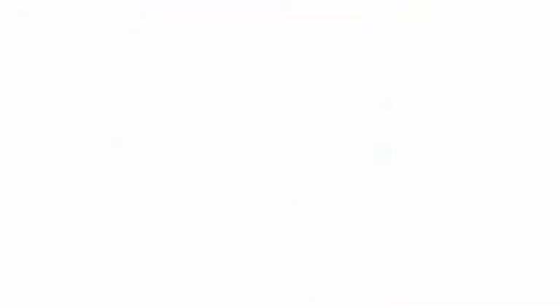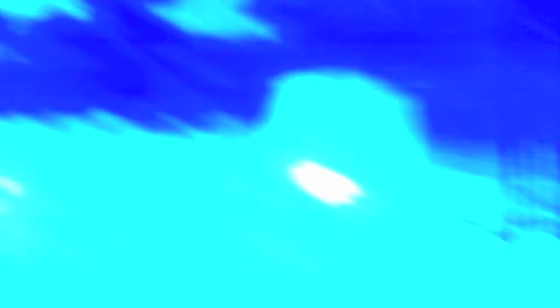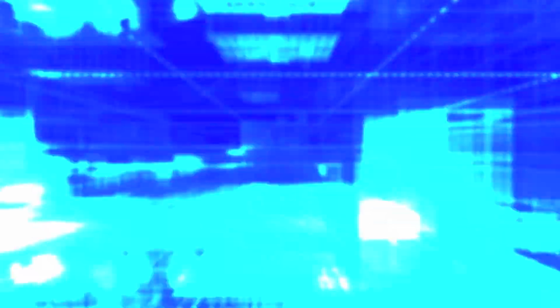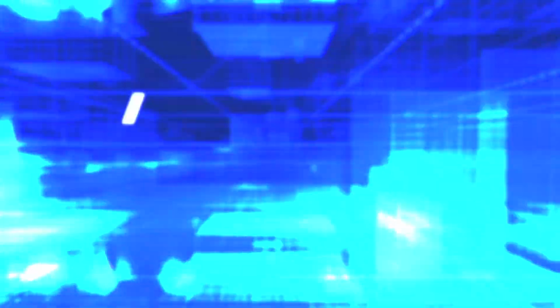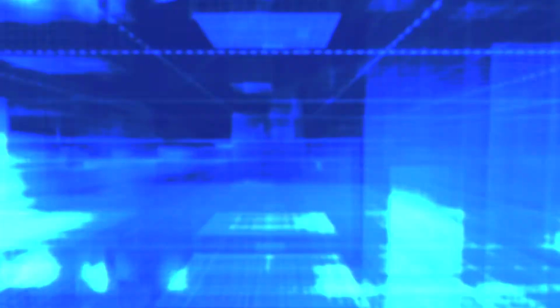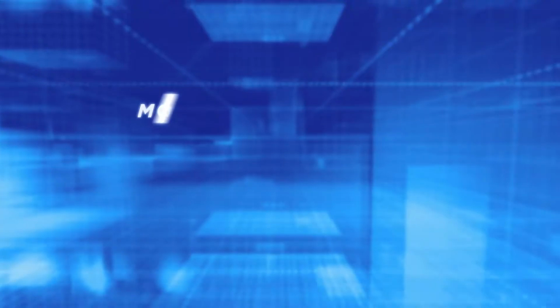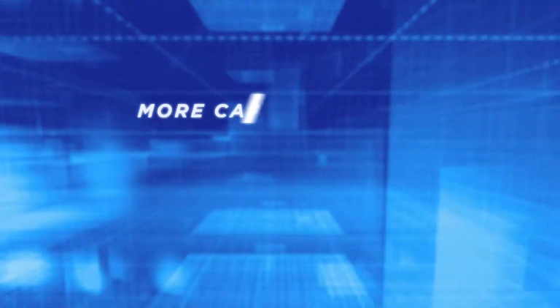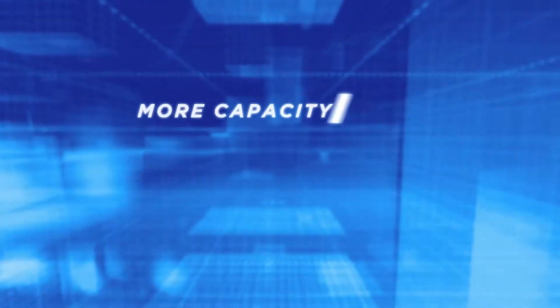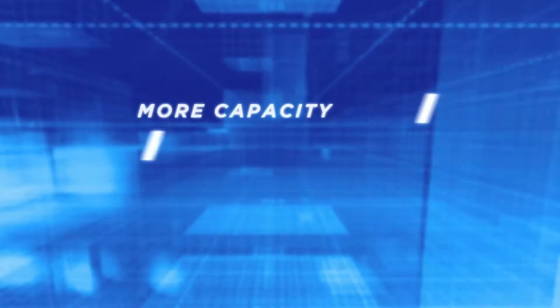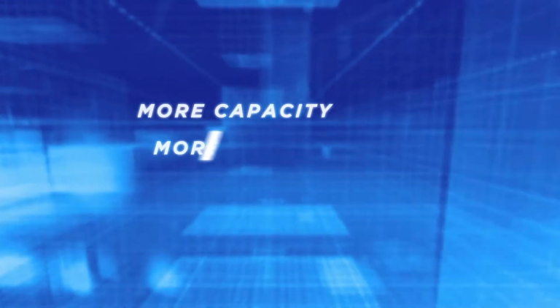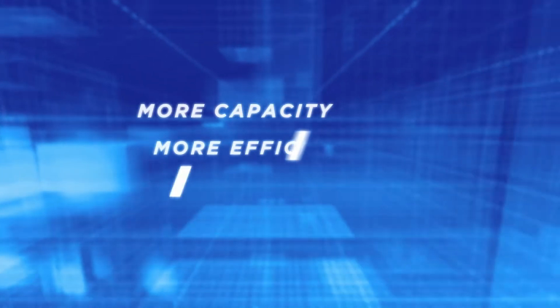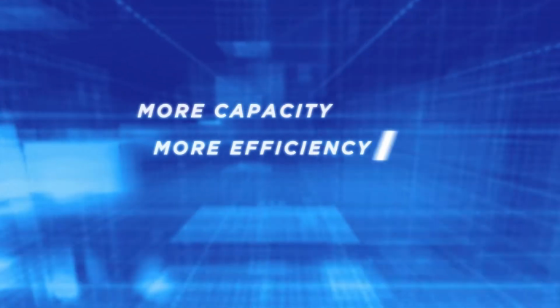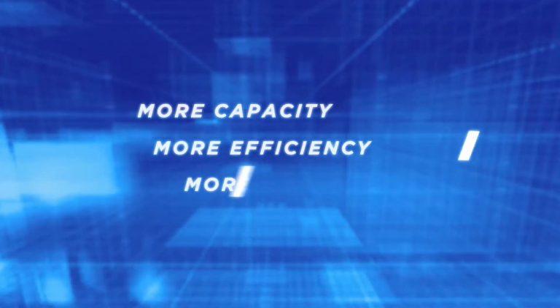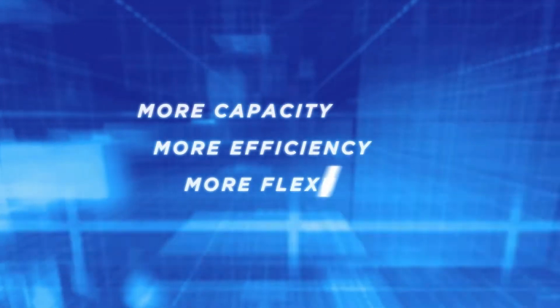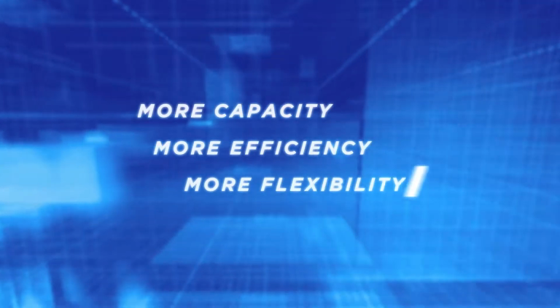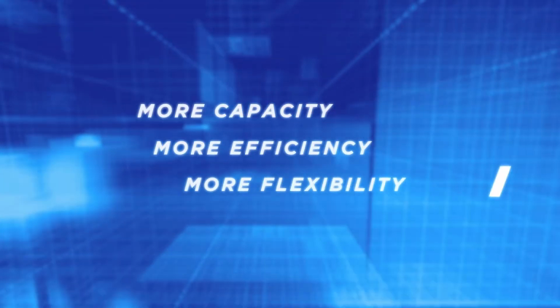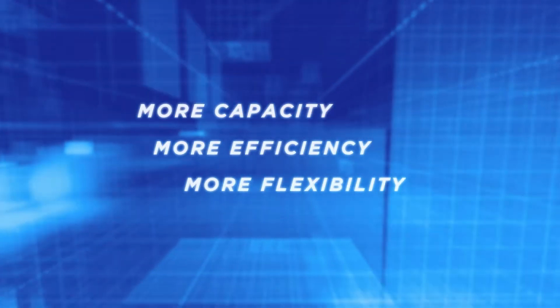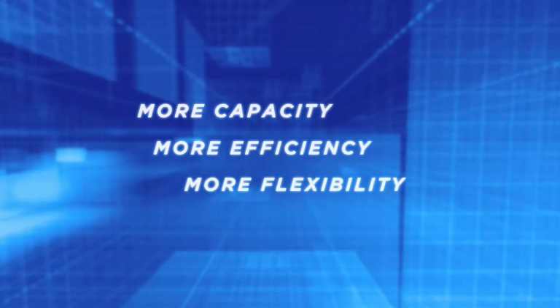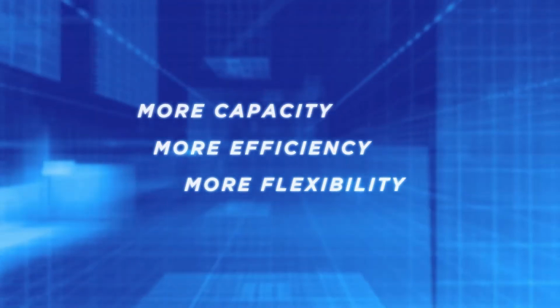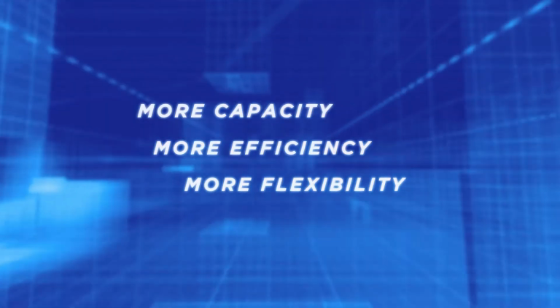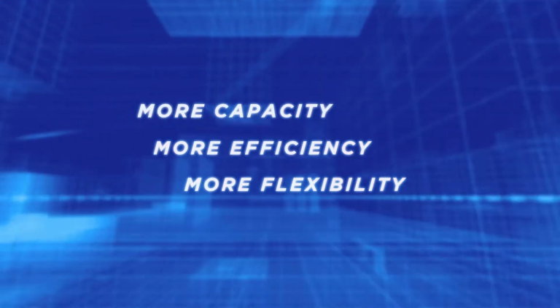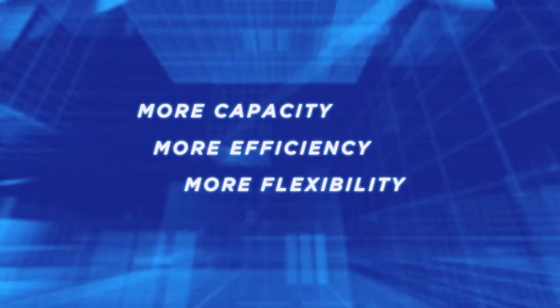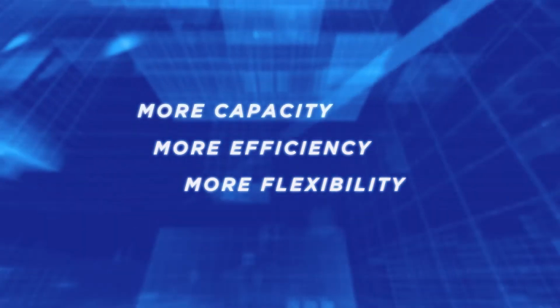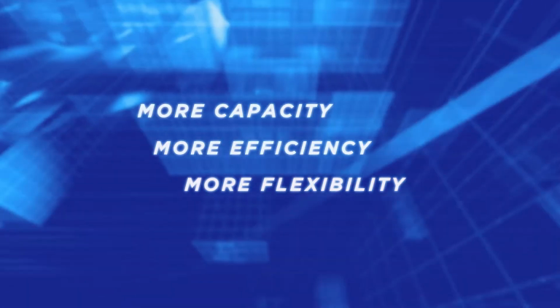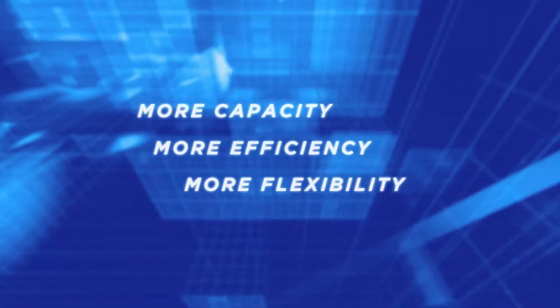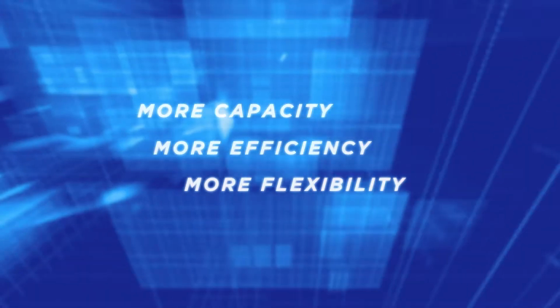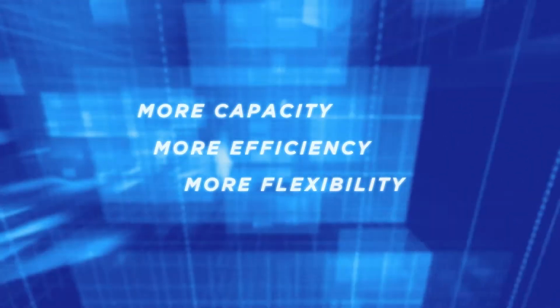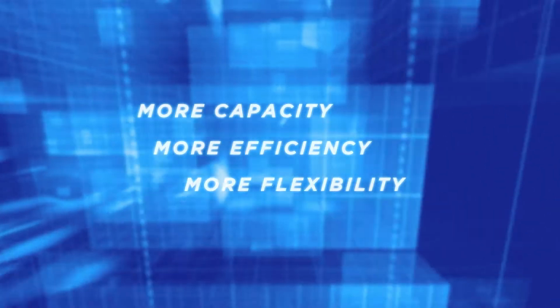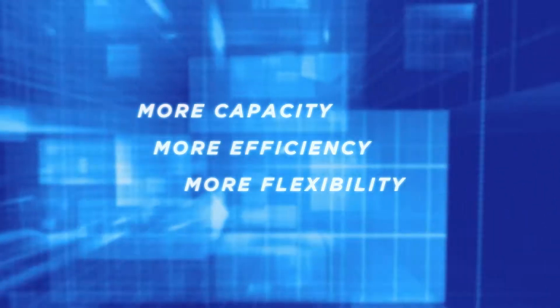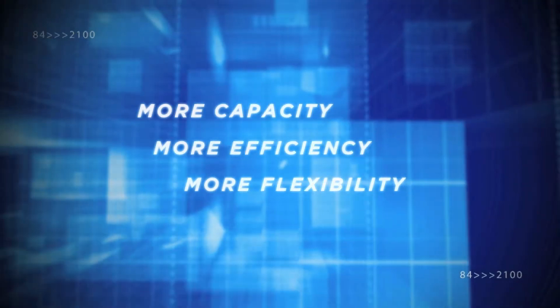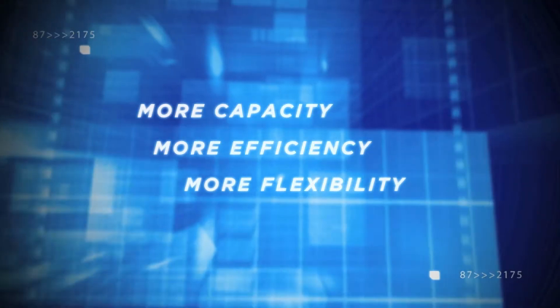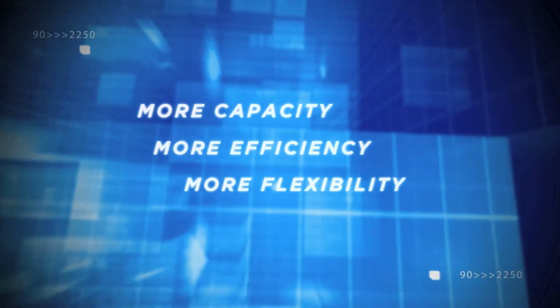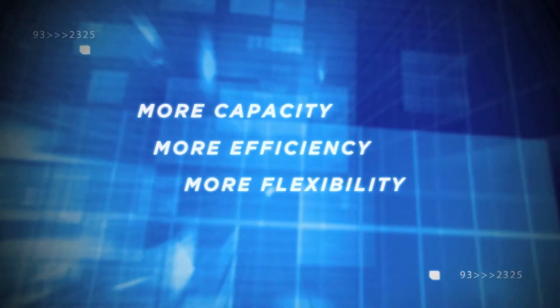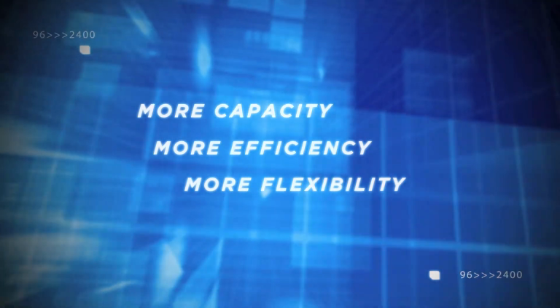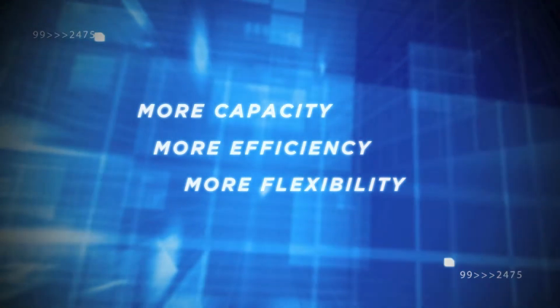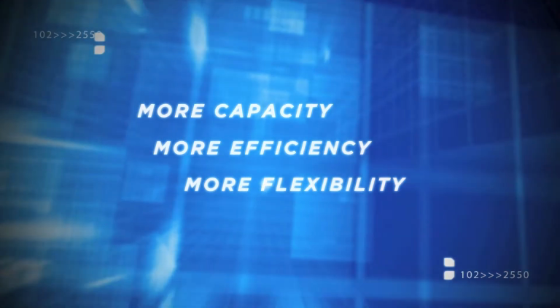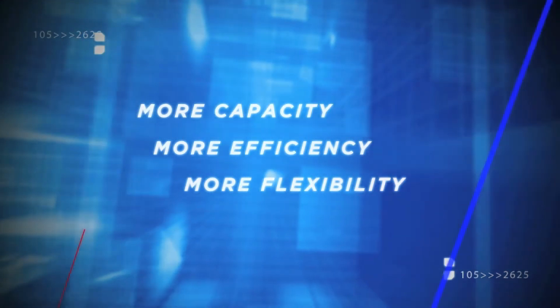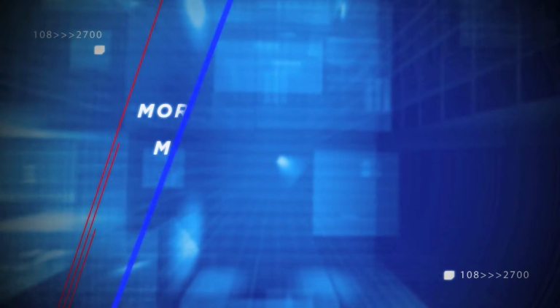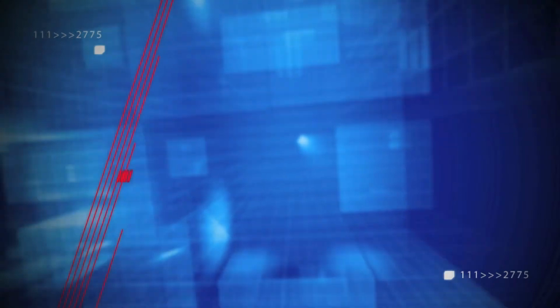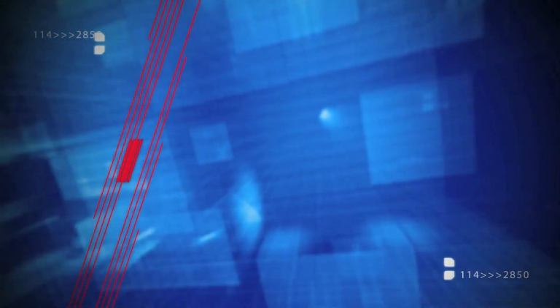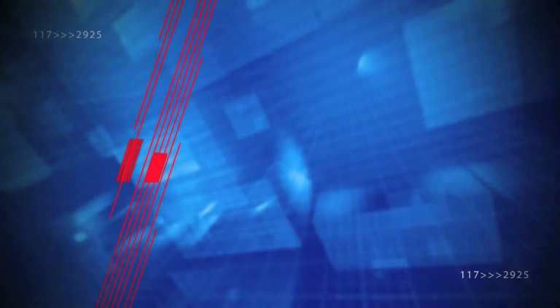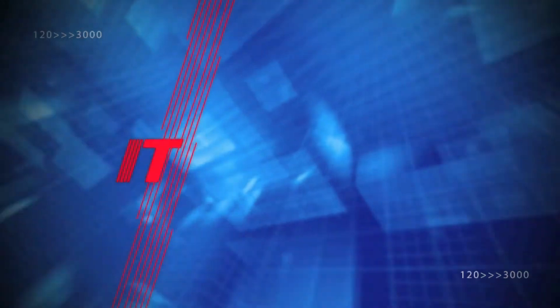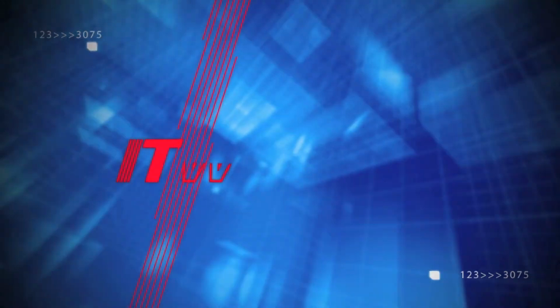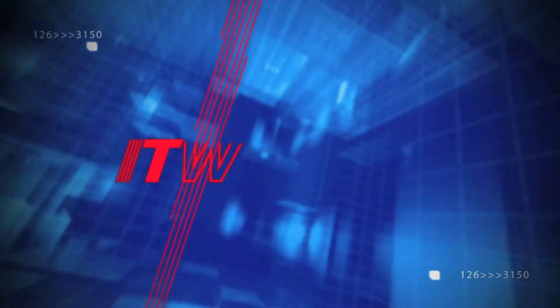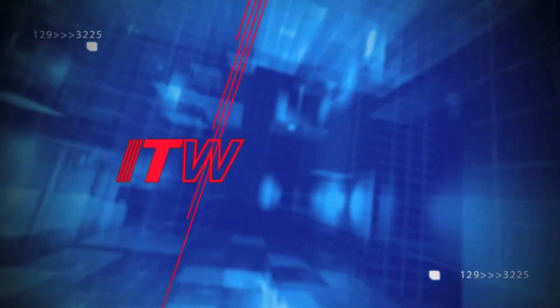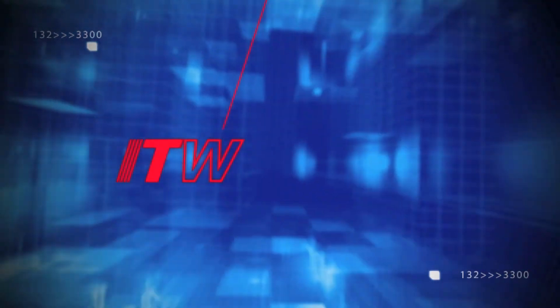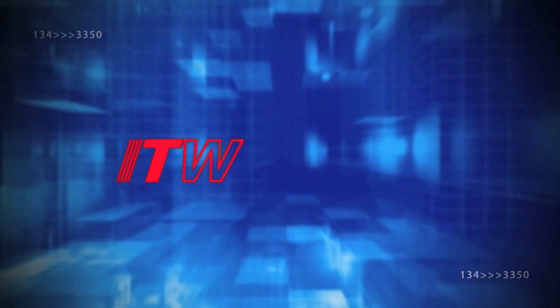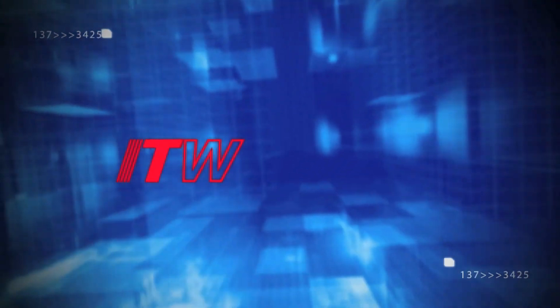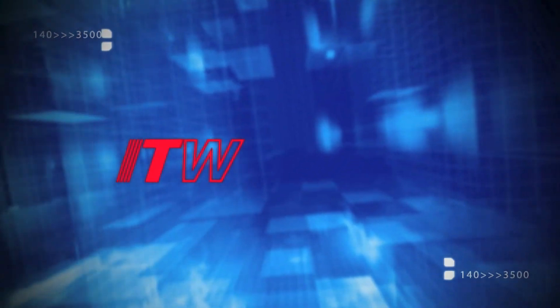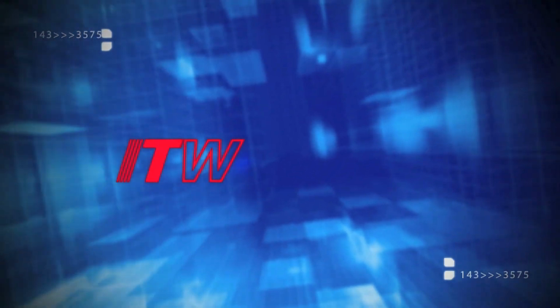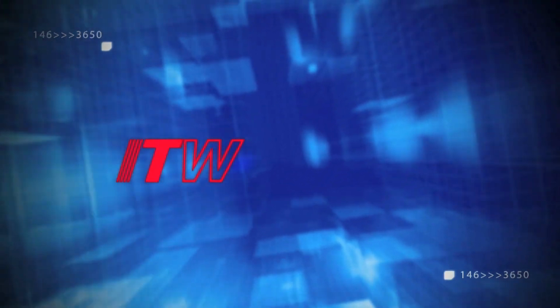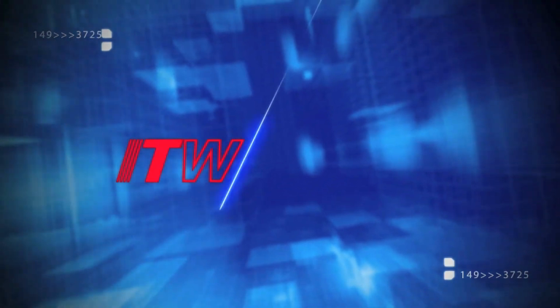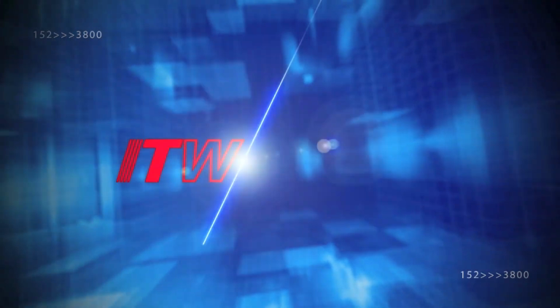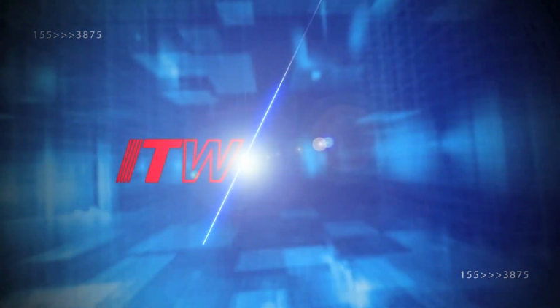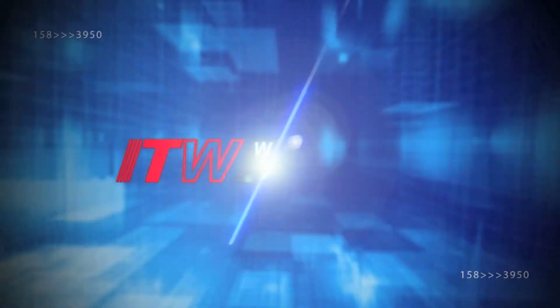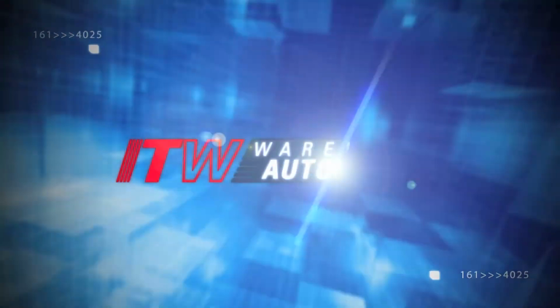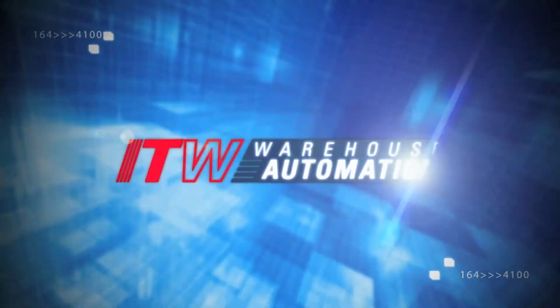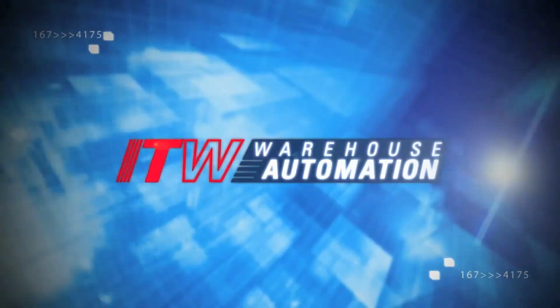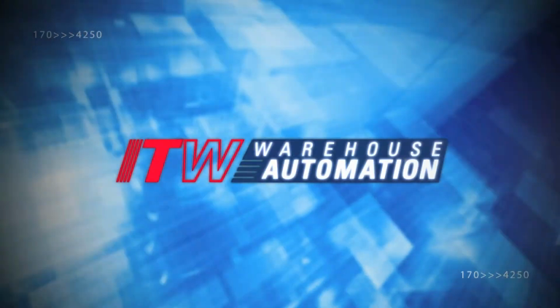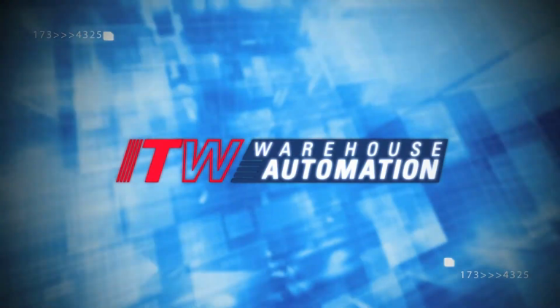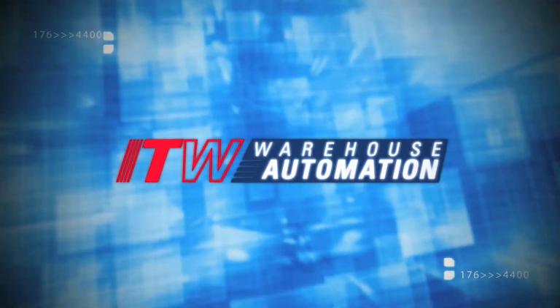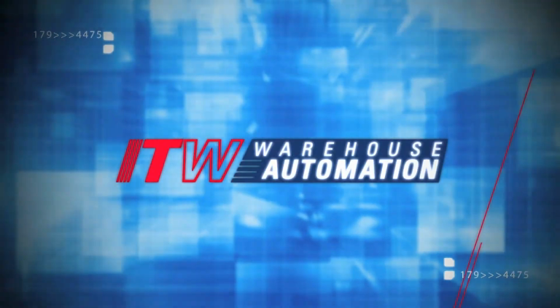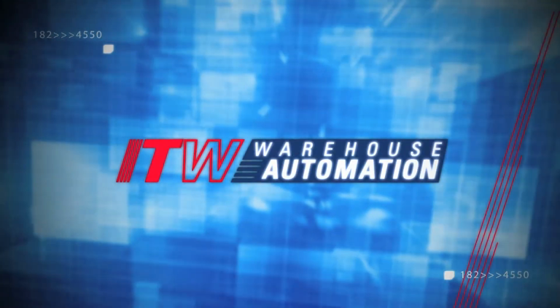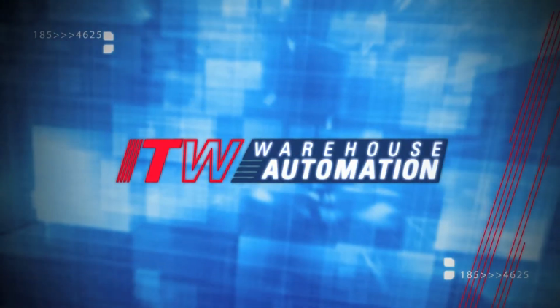More capacity. More efficiency. More flexibility. ITW Warehouse Automation.